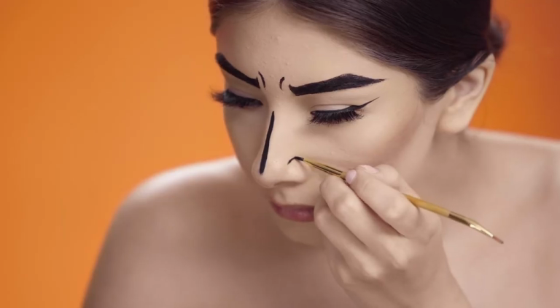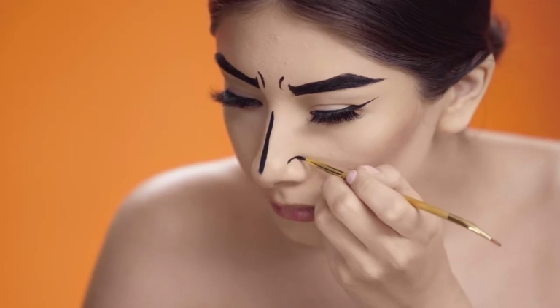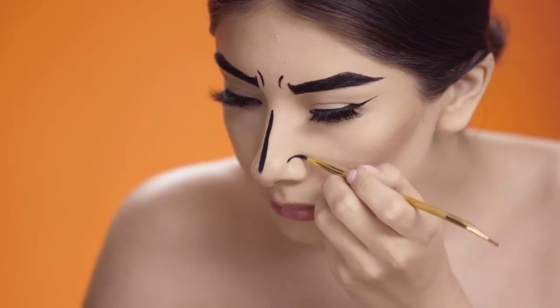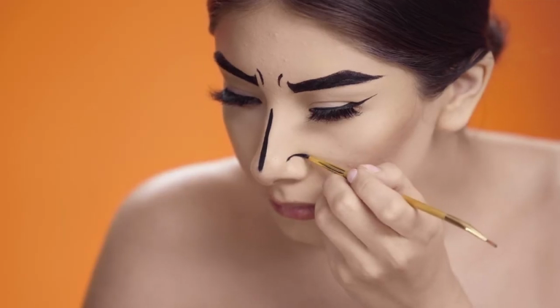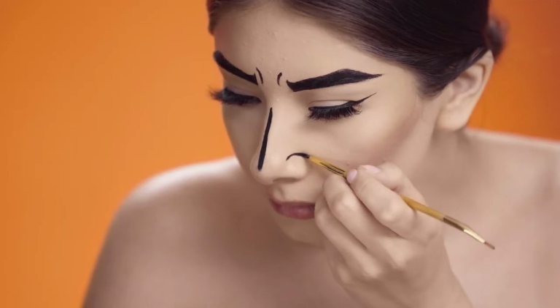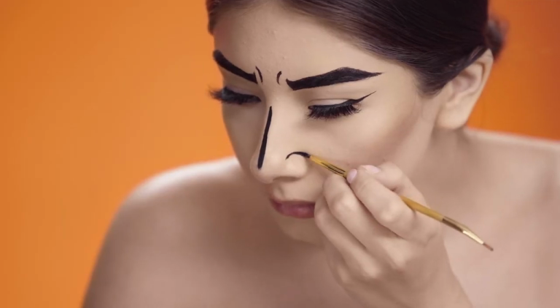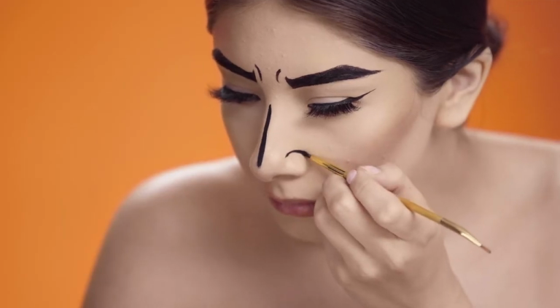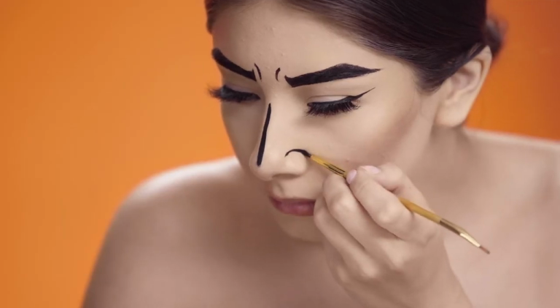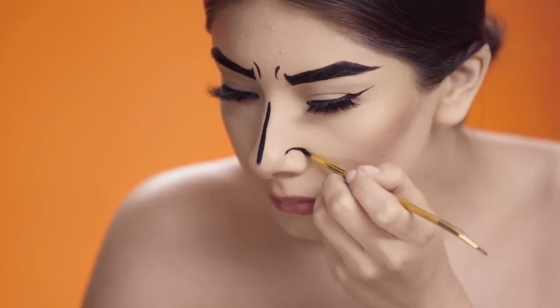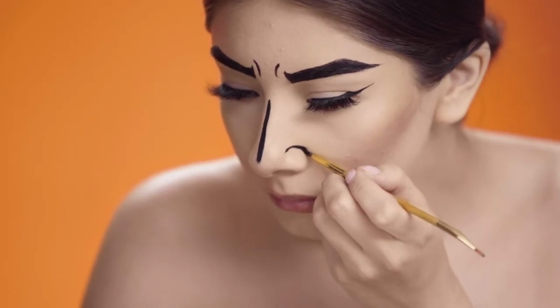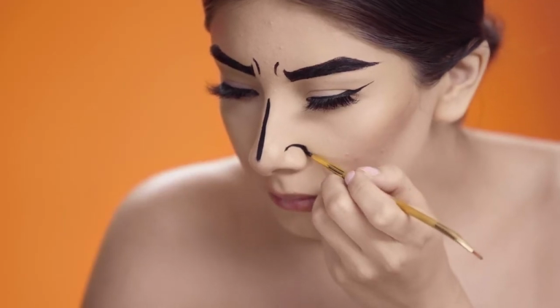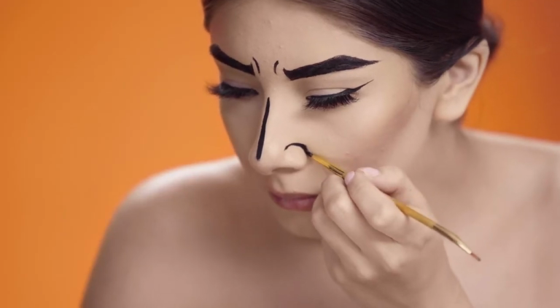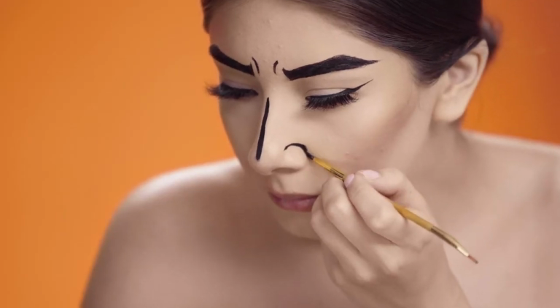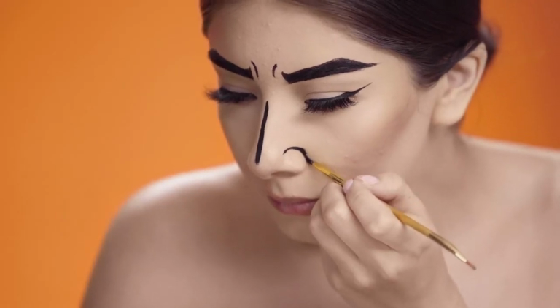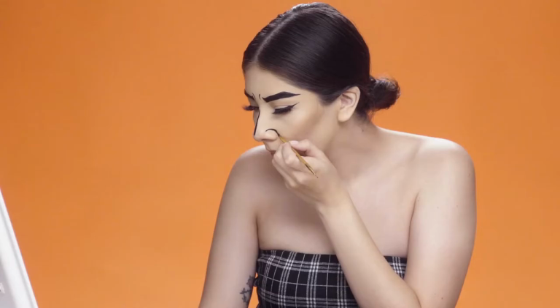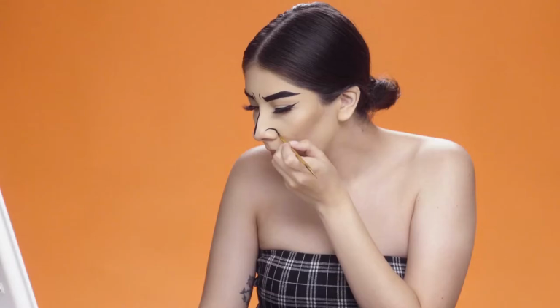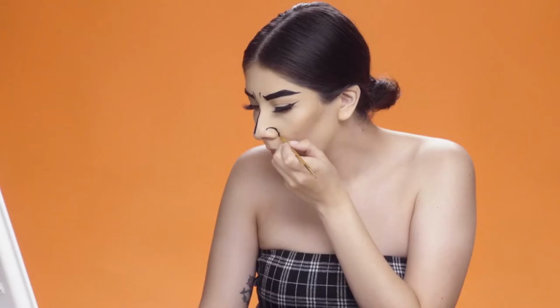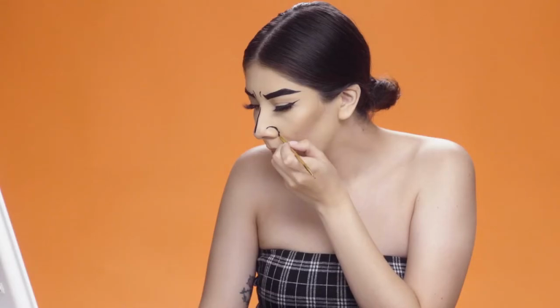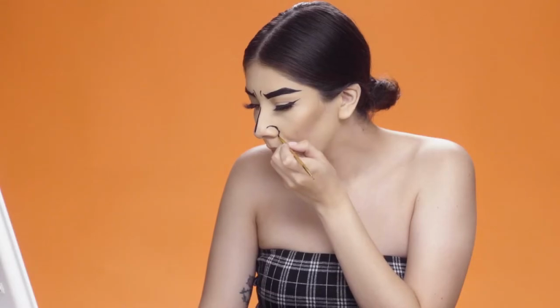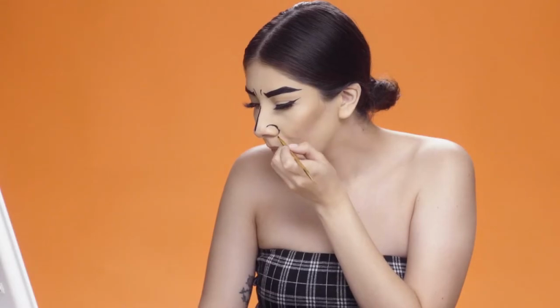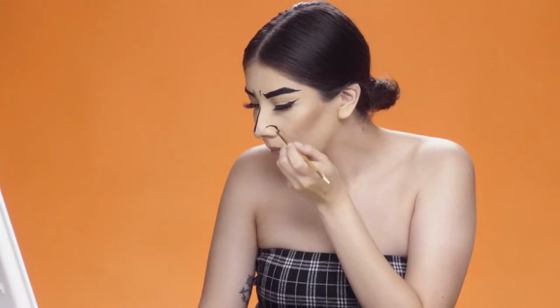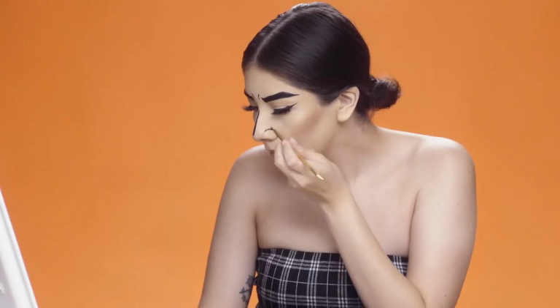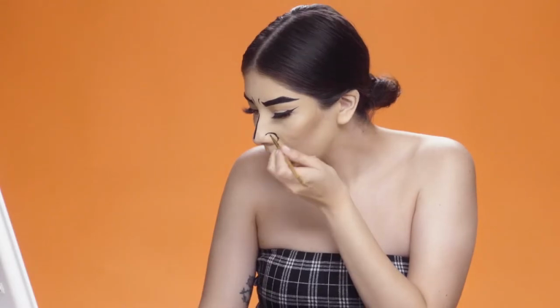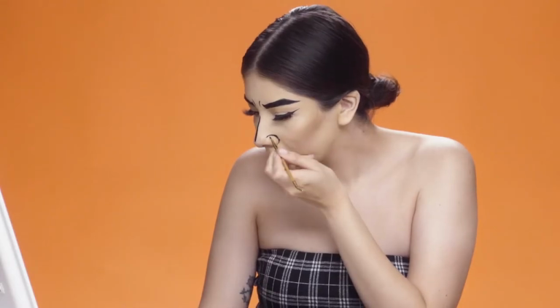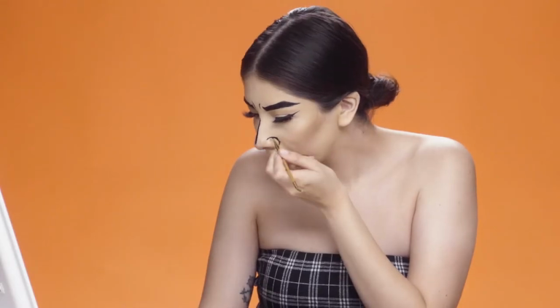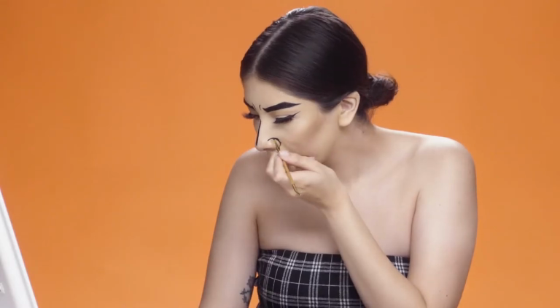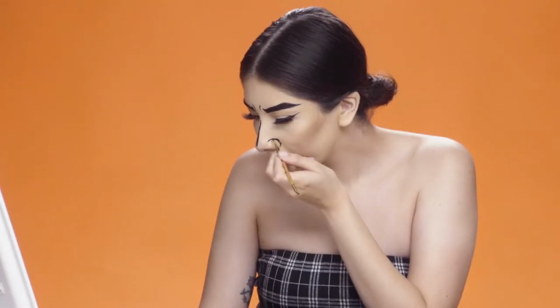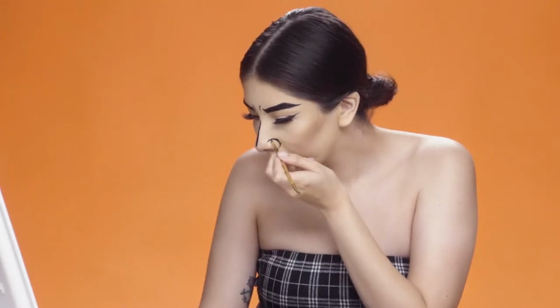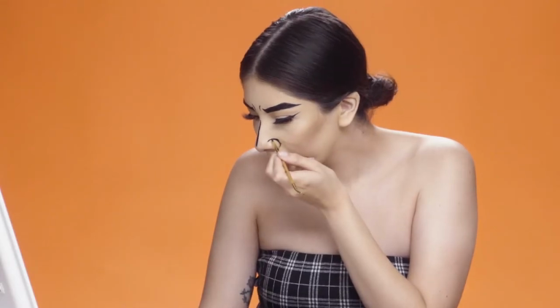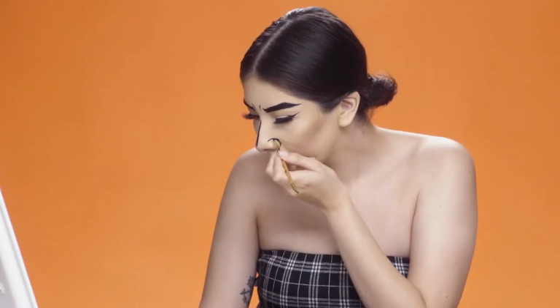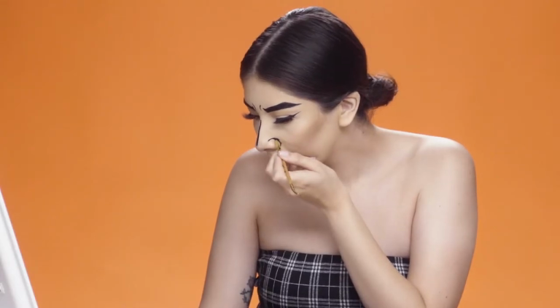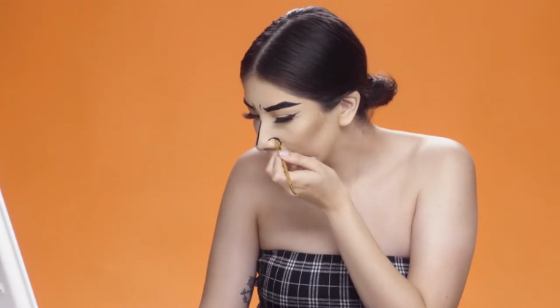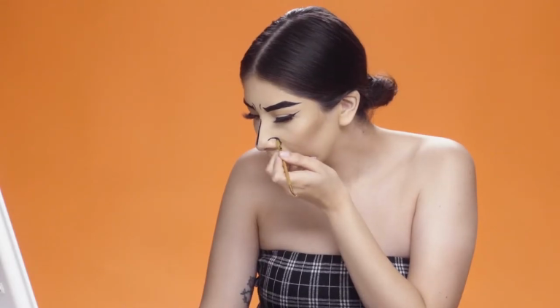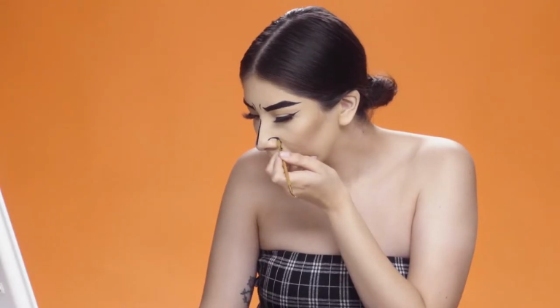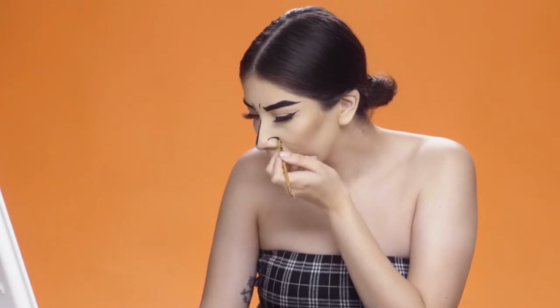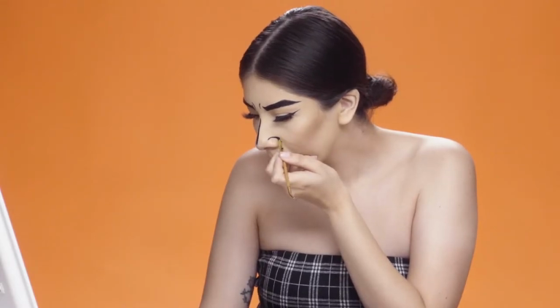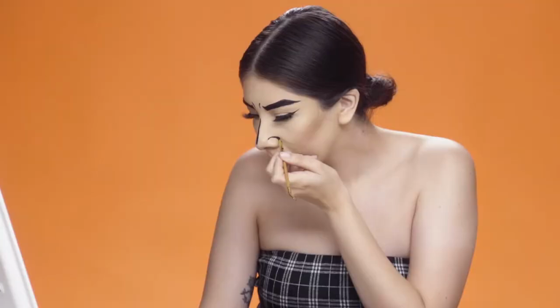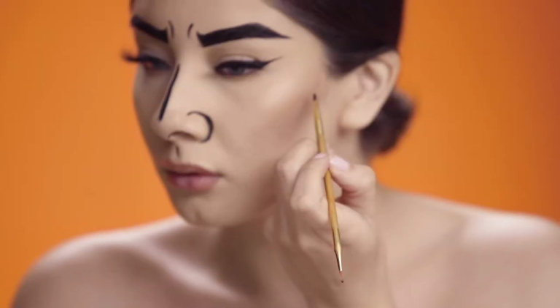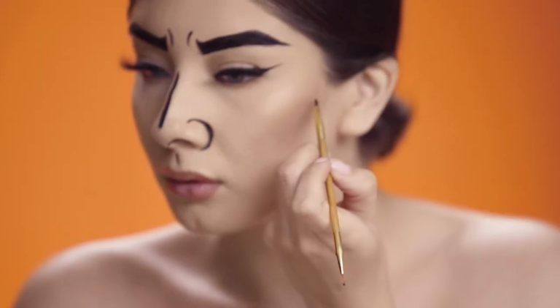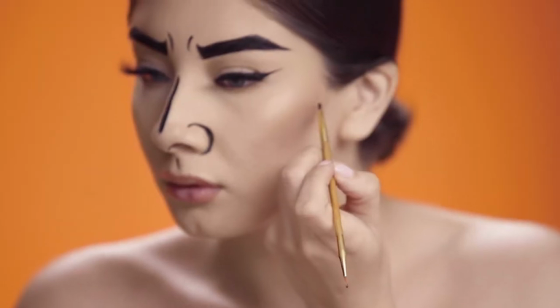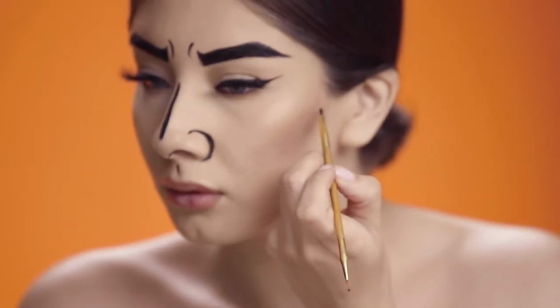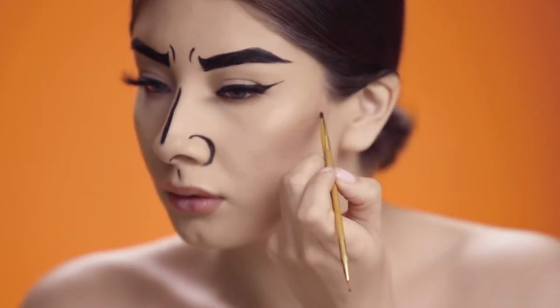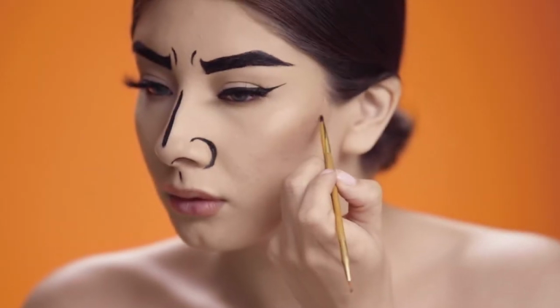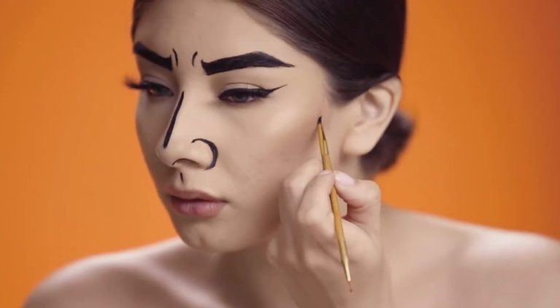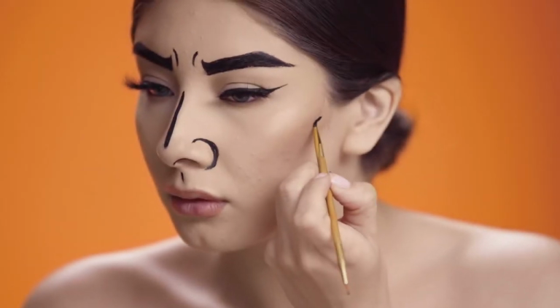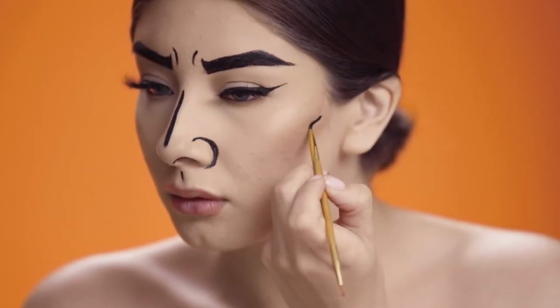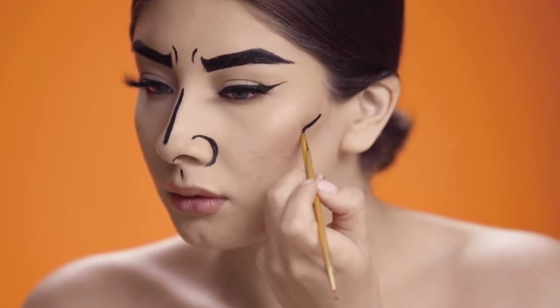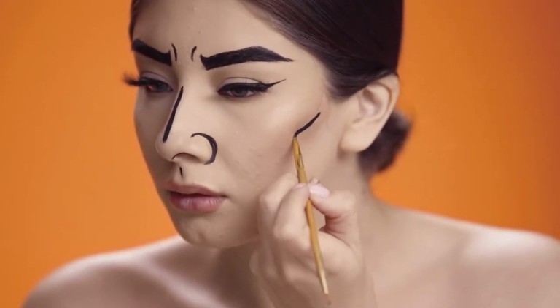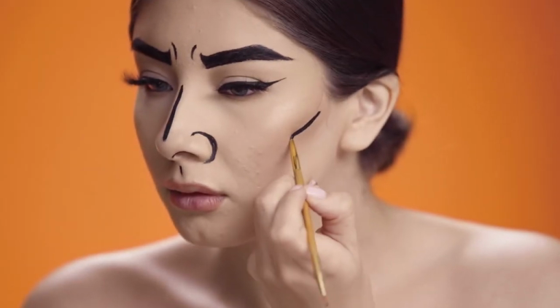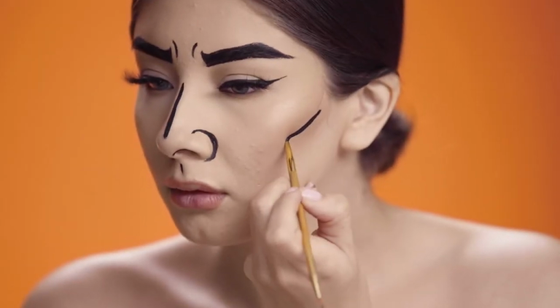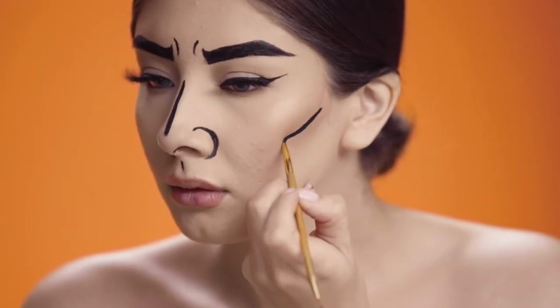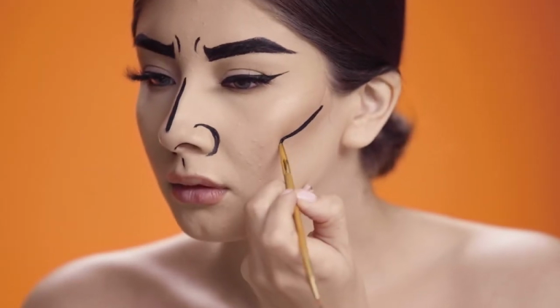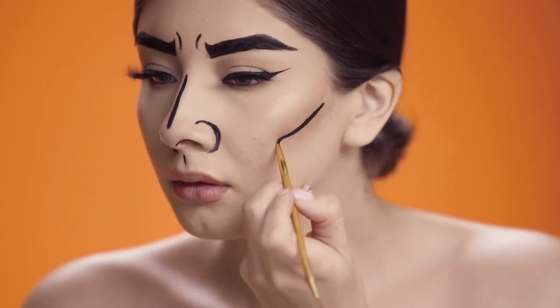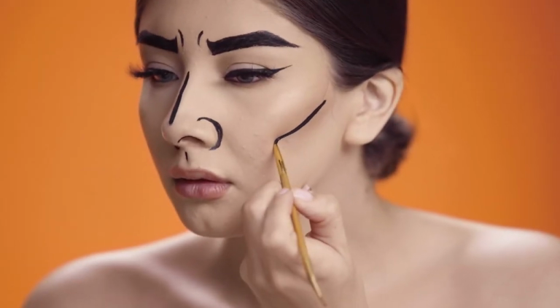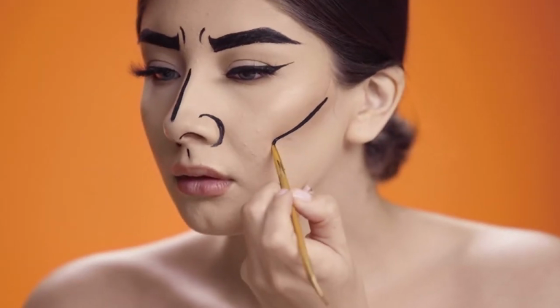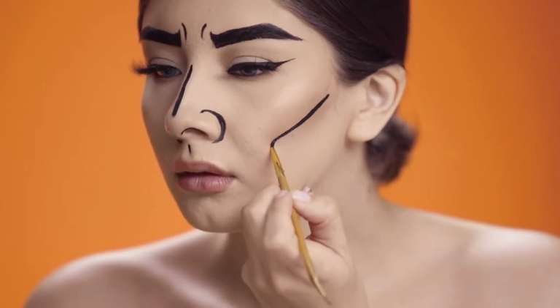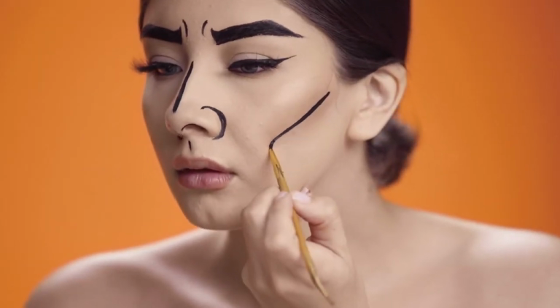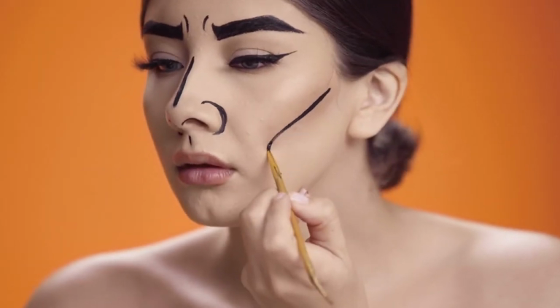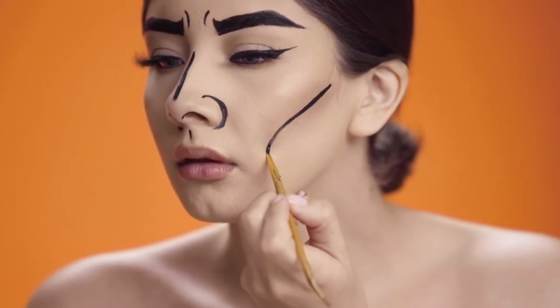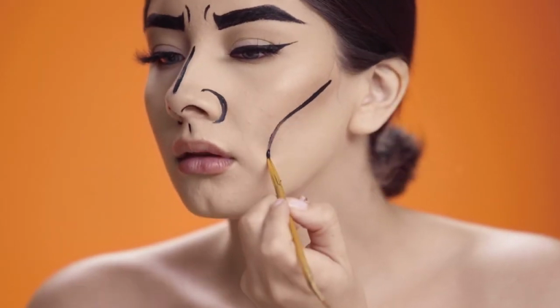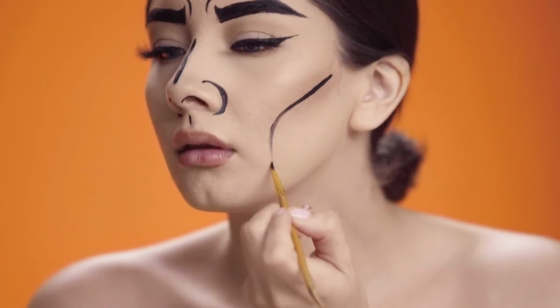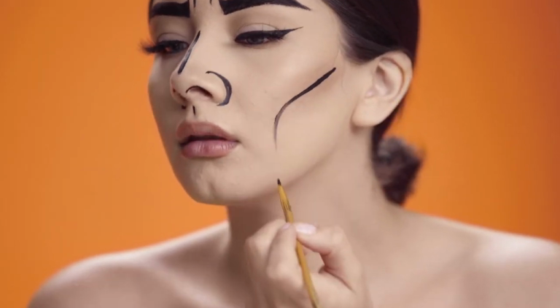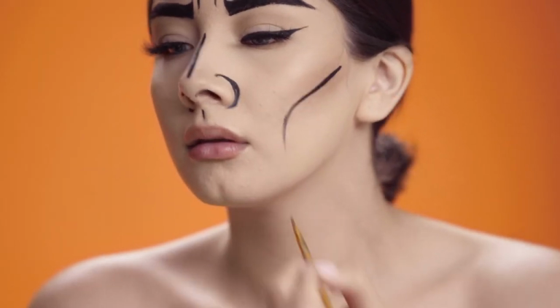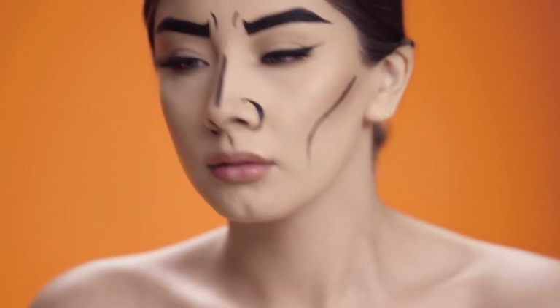And then after that I'm going to use that brush again and start lining my nose, my cheekbones, my chin, and all over my body as well.